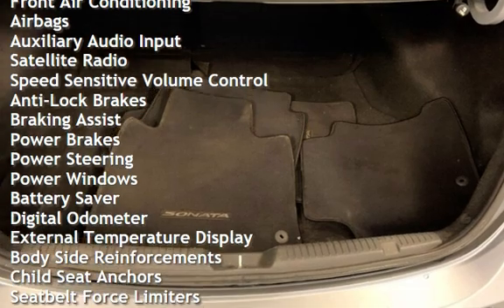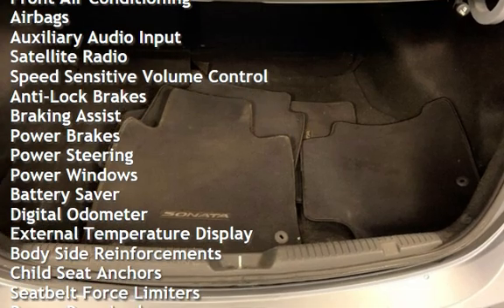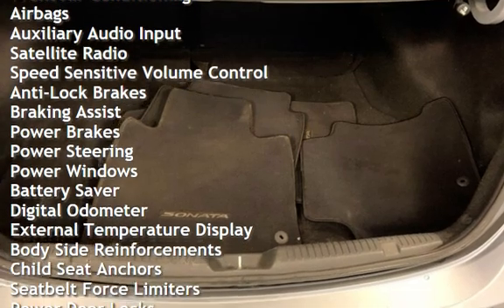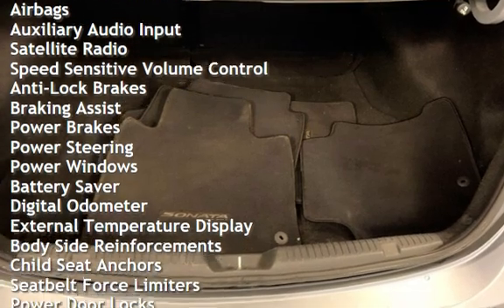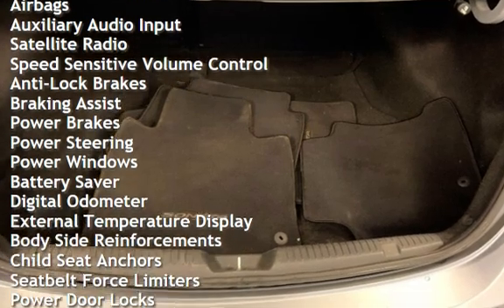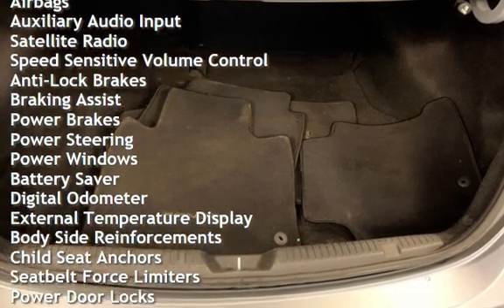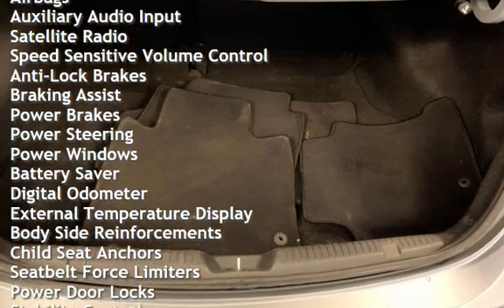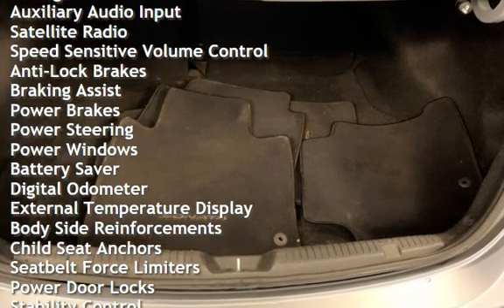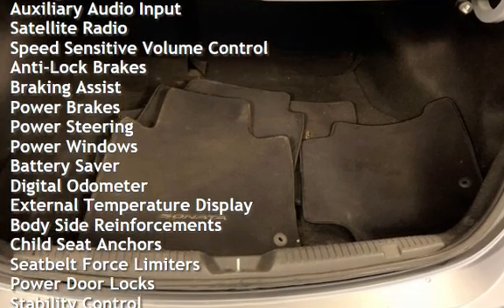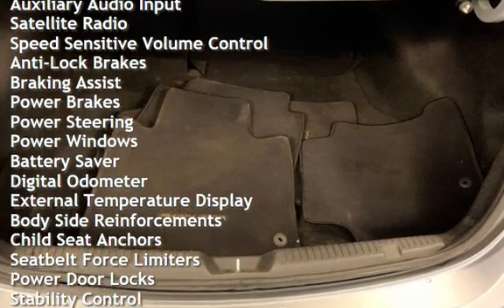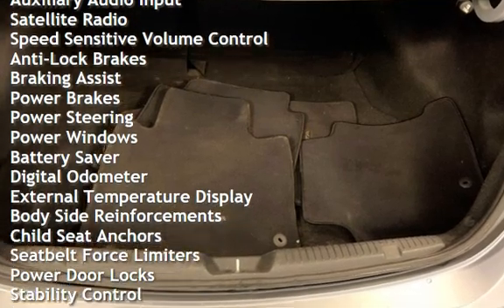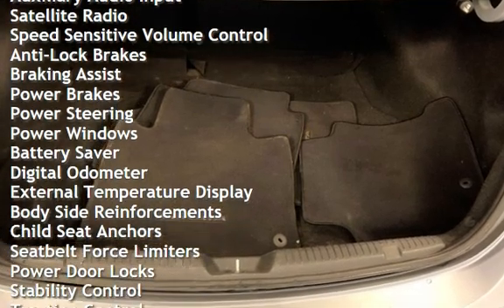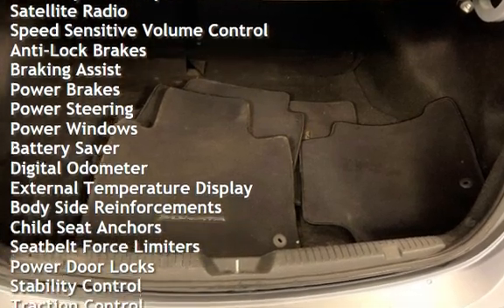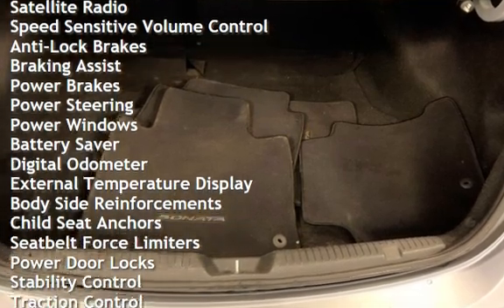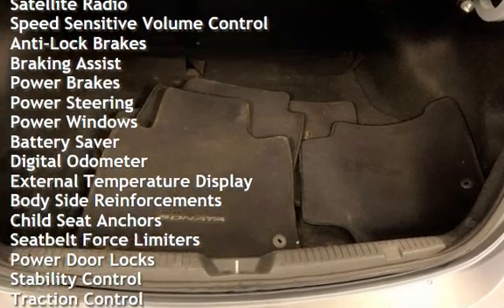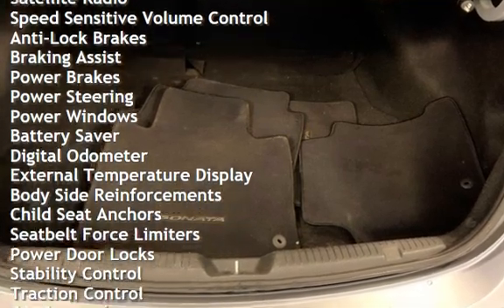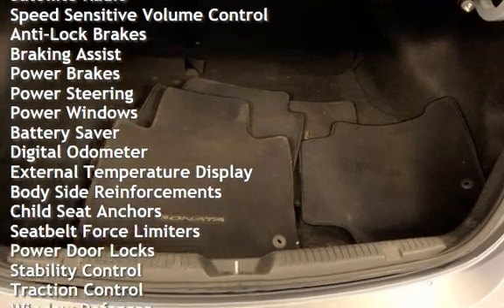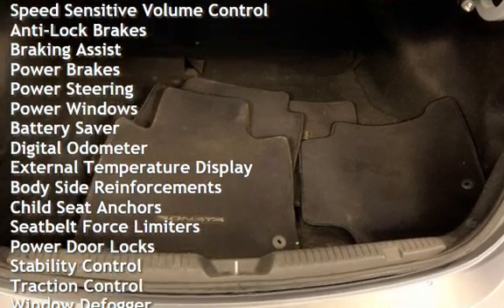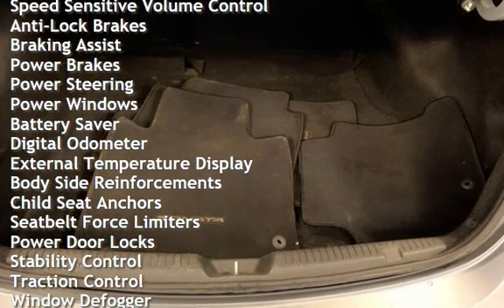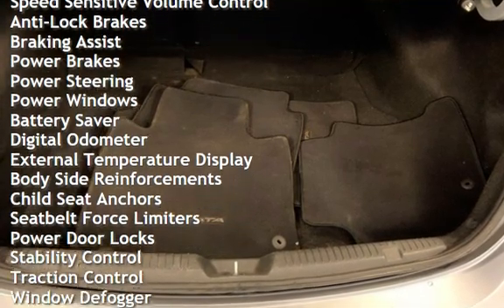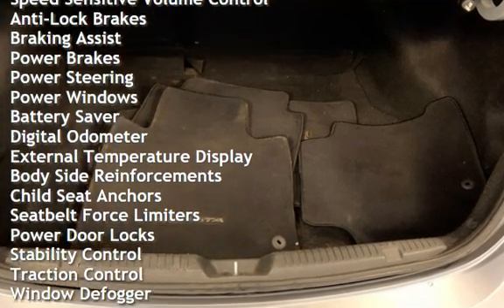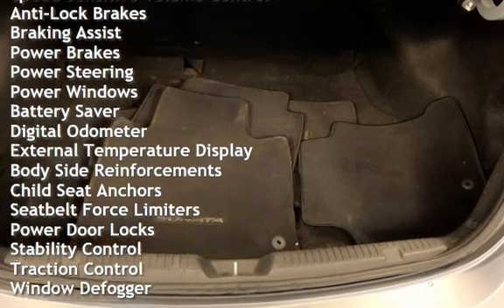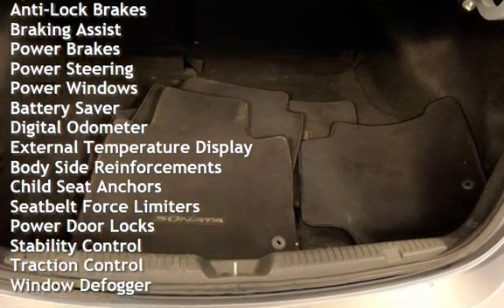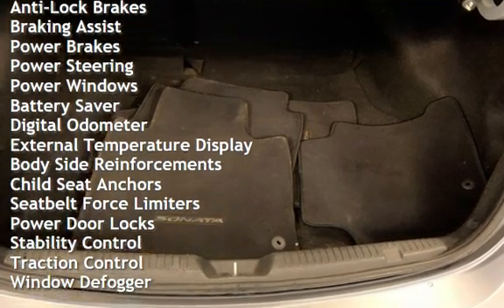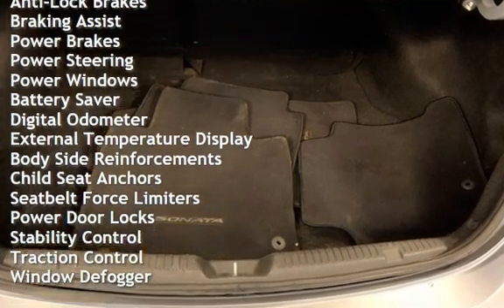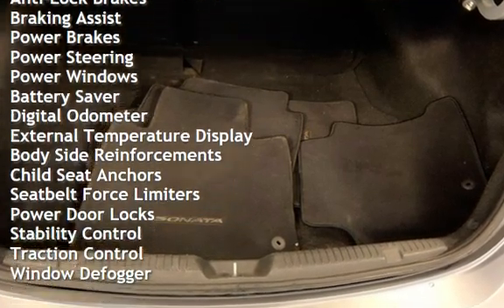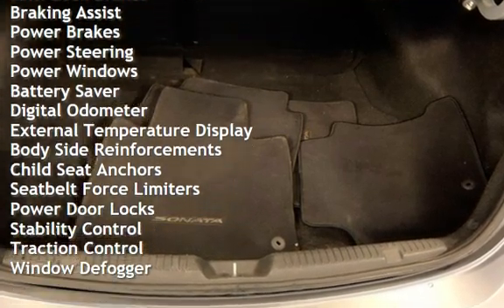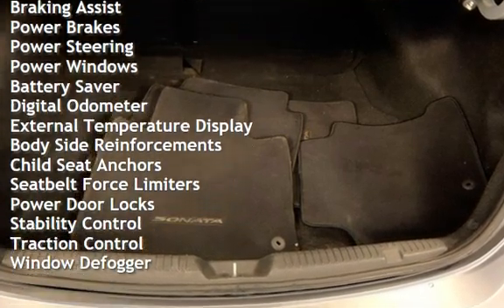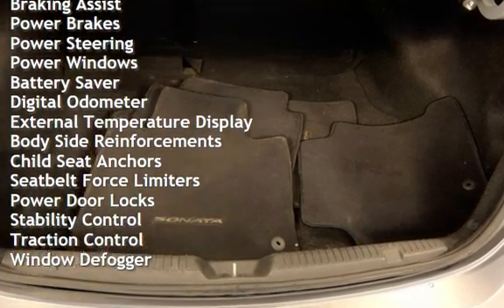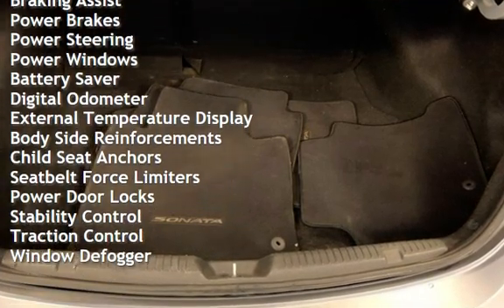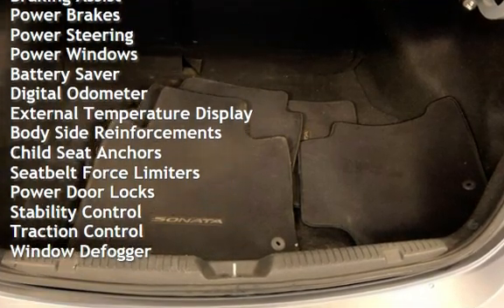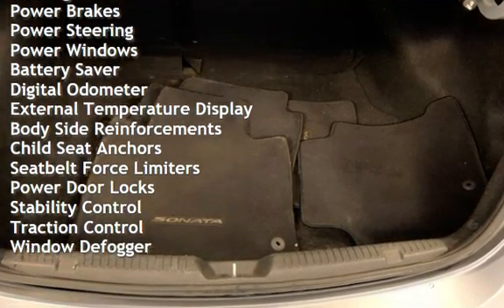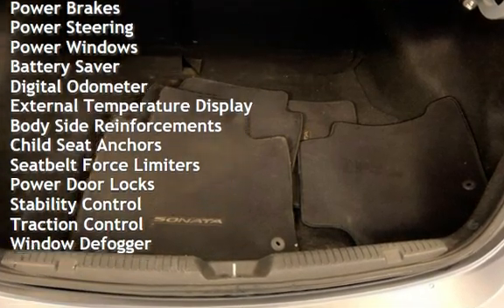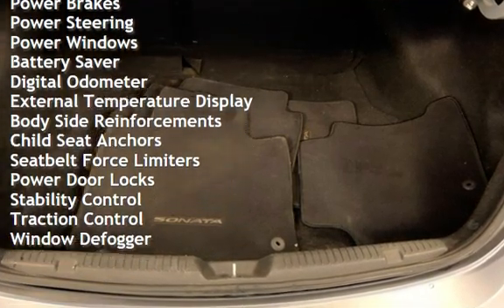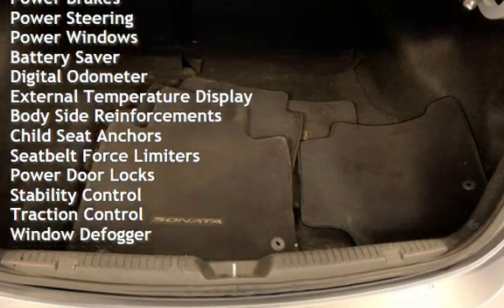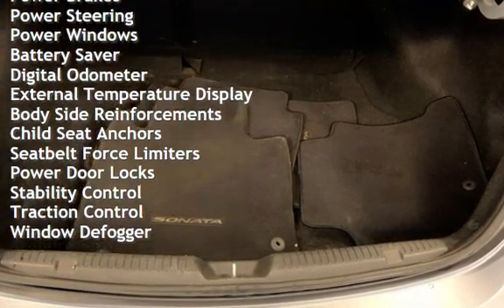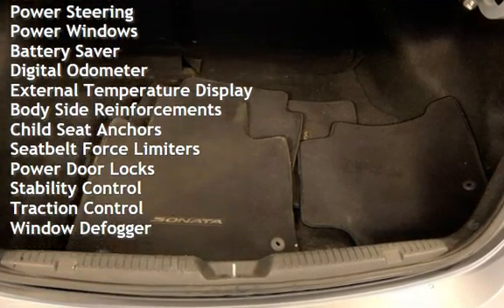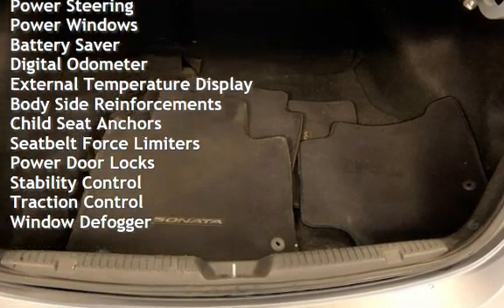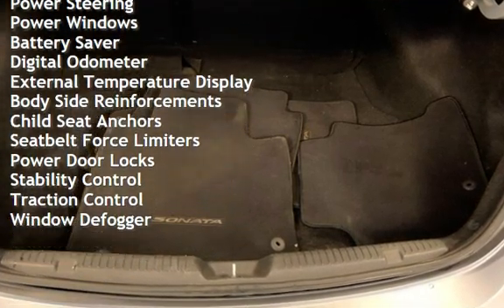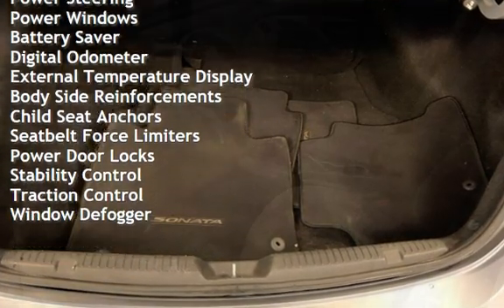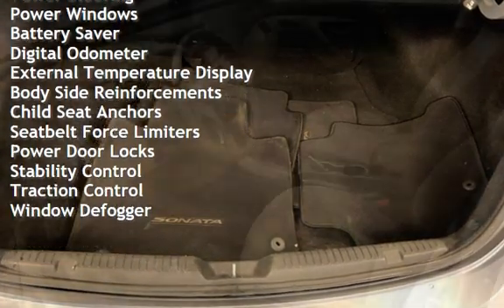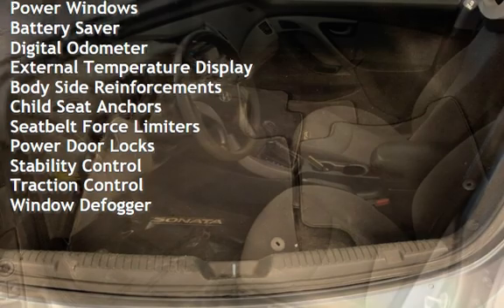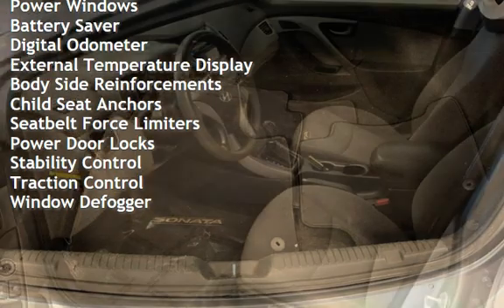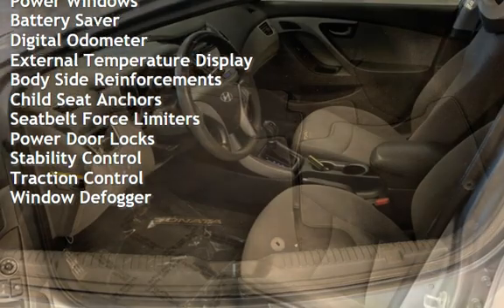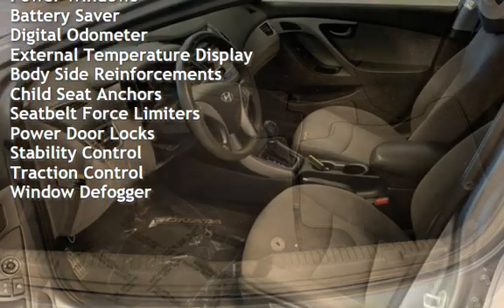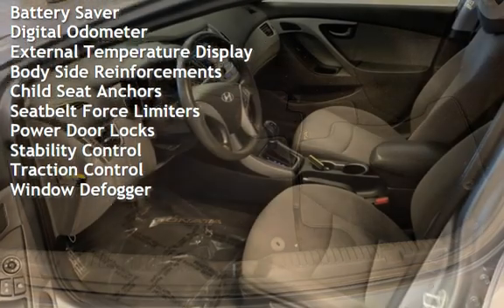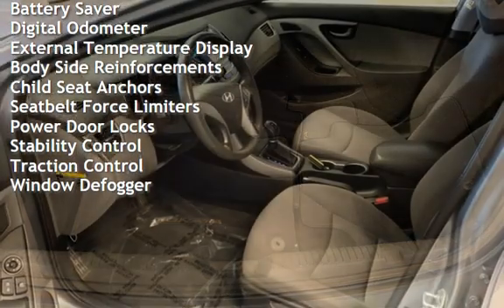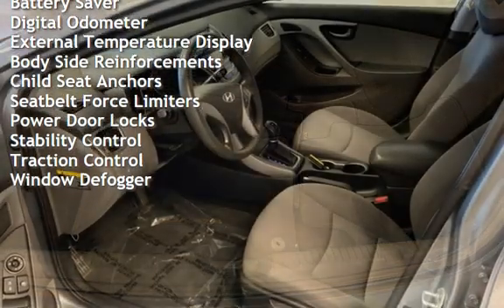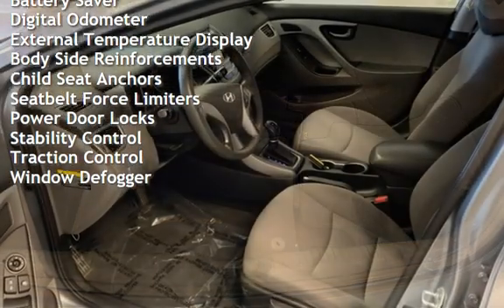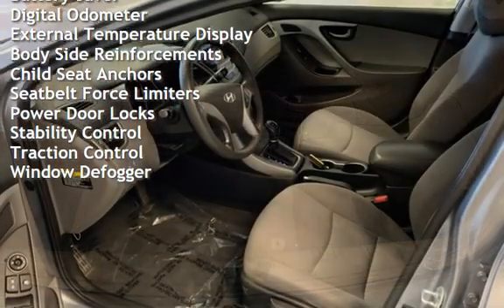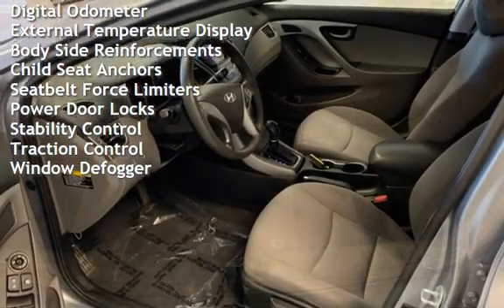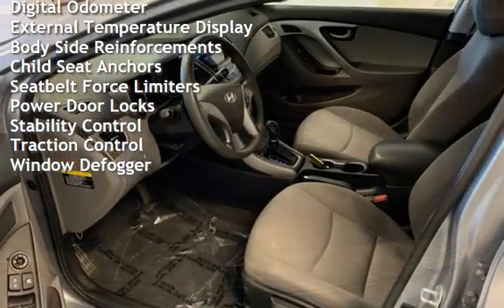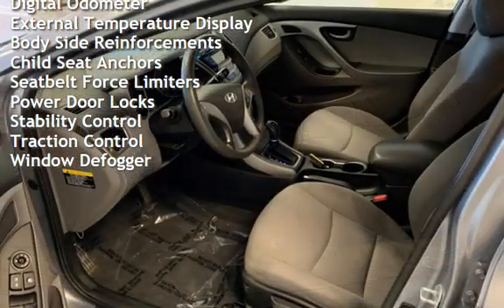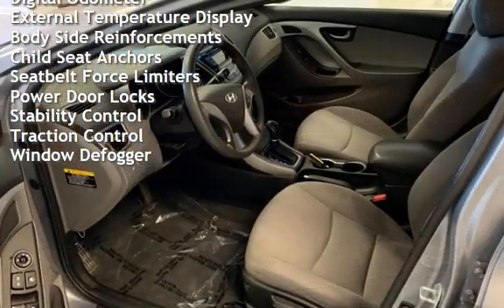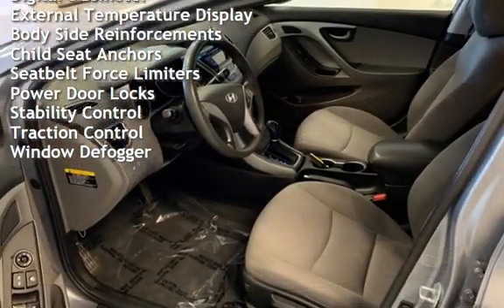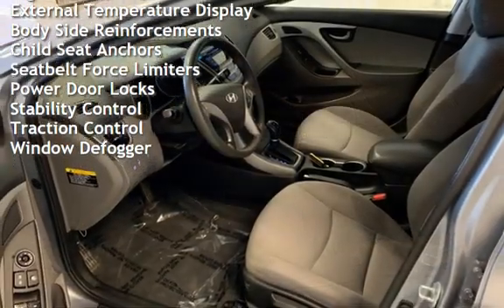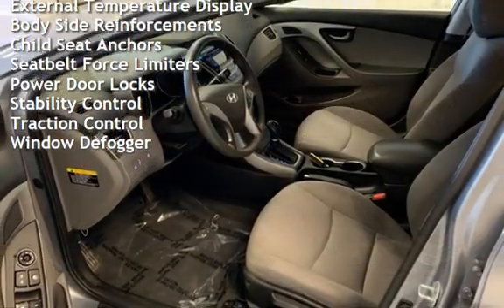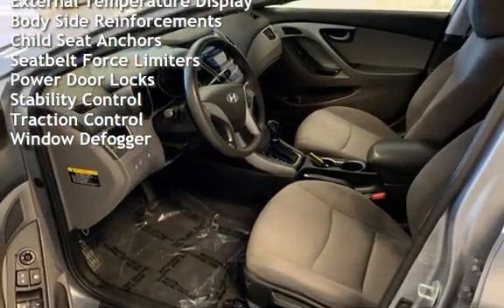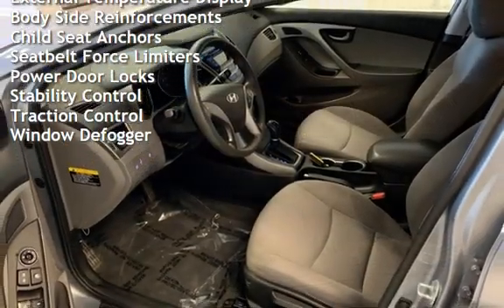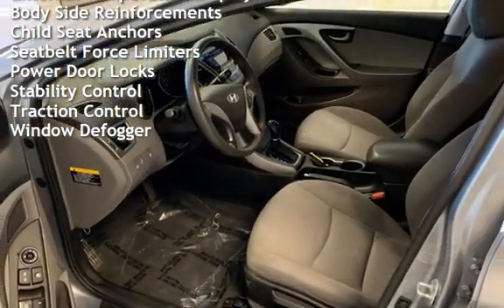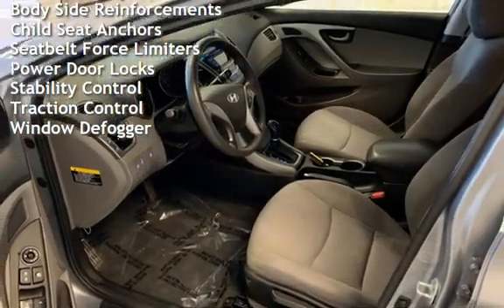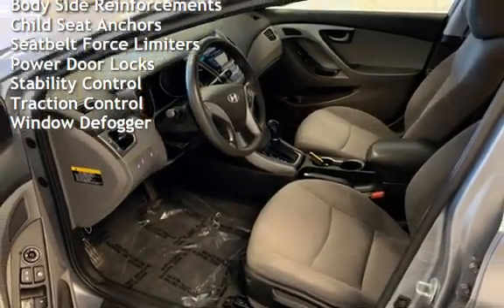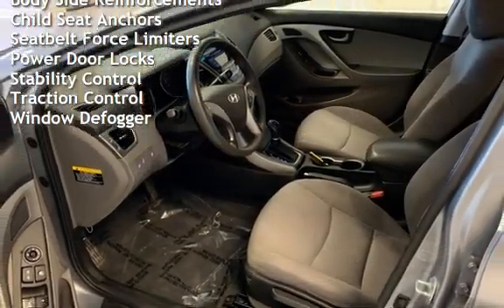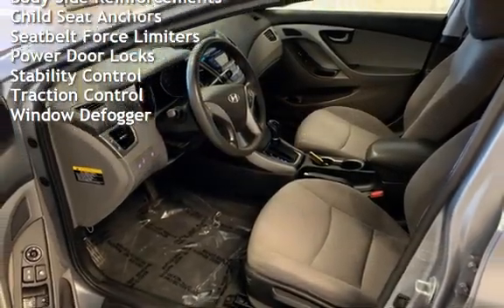Additional features include anti-lock brakes, braking assist, power brakes, power steering, power windows, and battery saver, as well as a digital odometer.